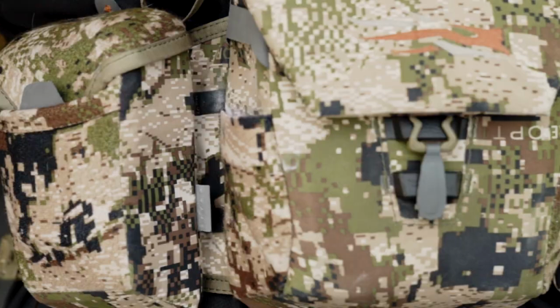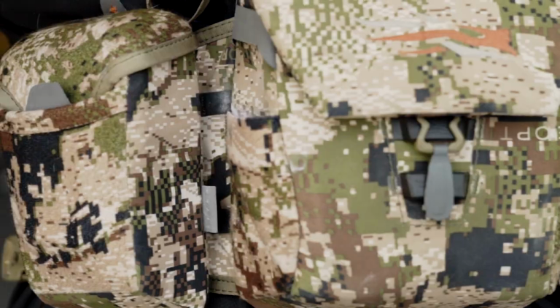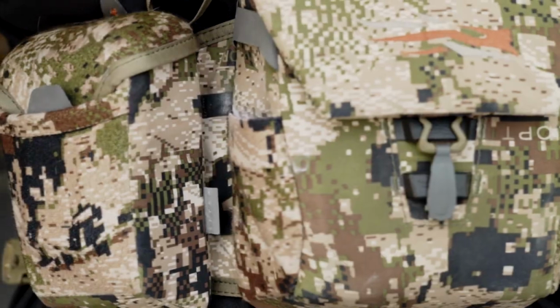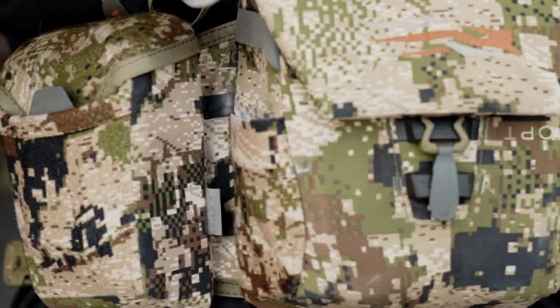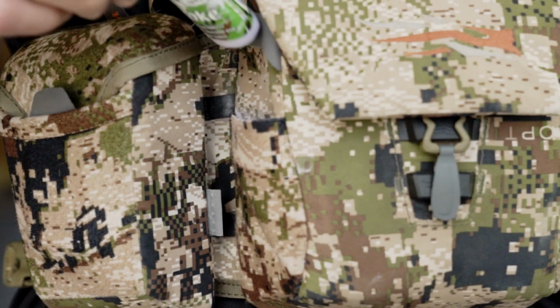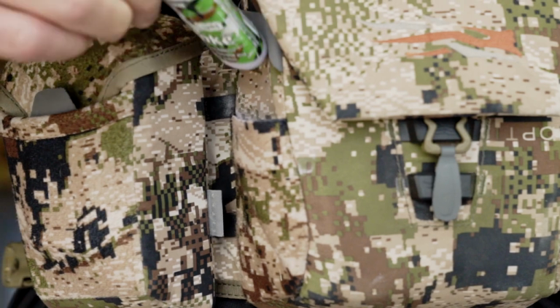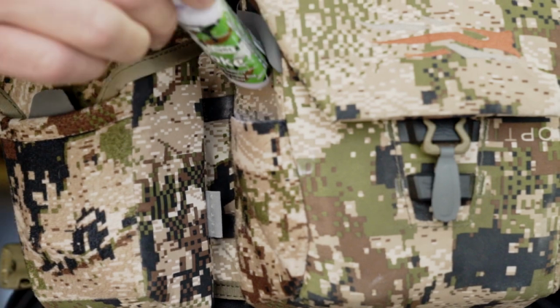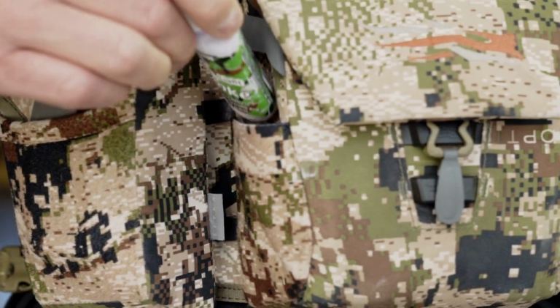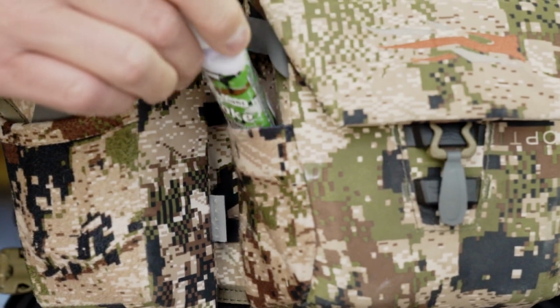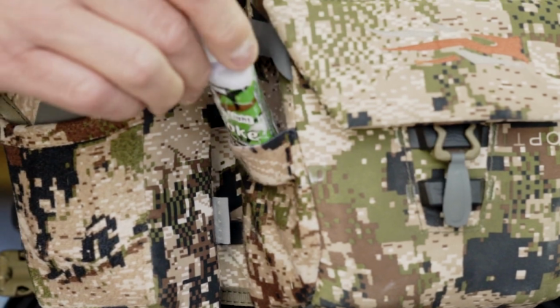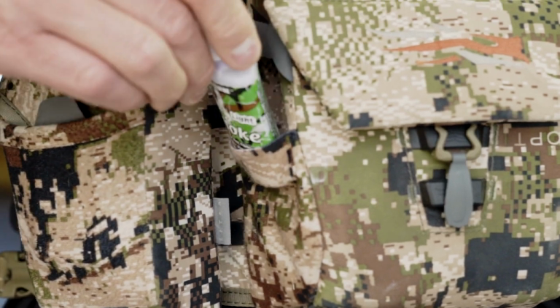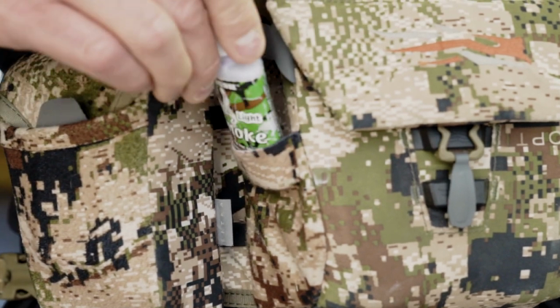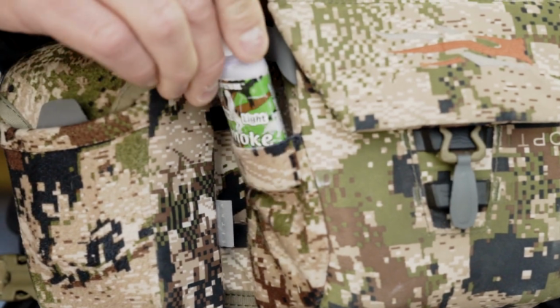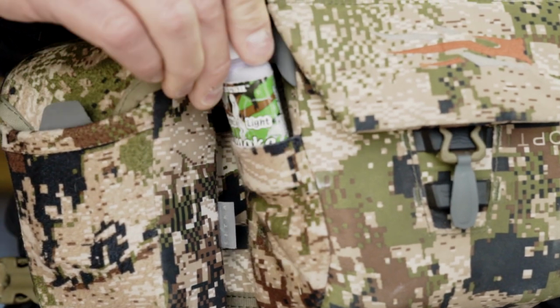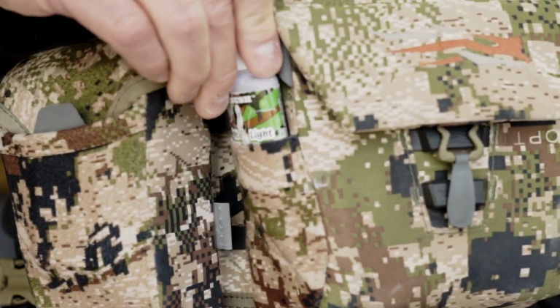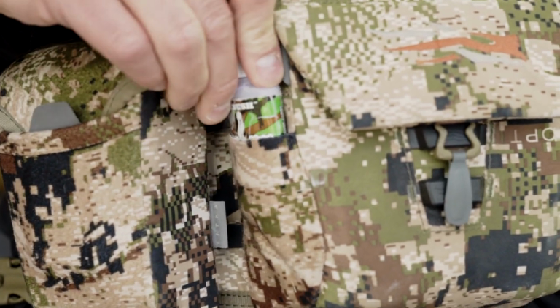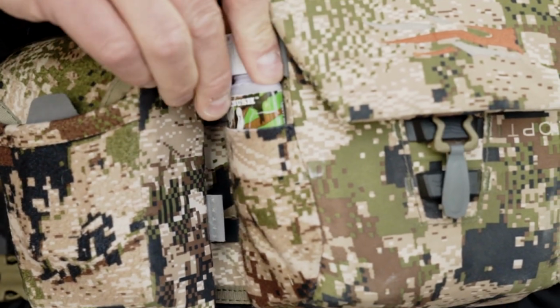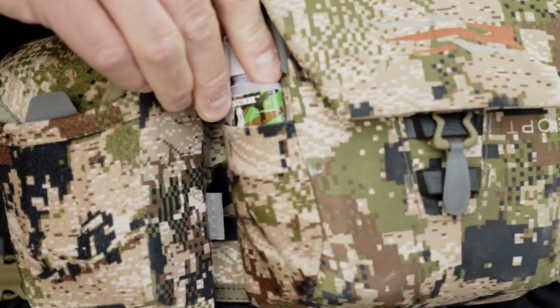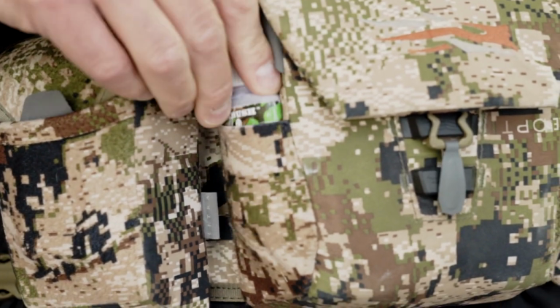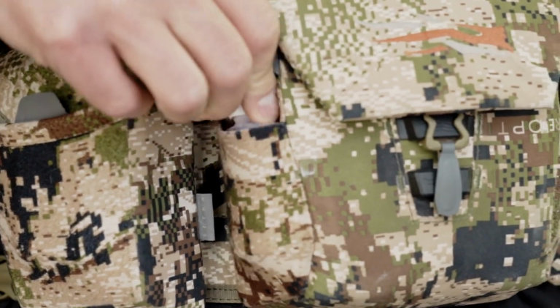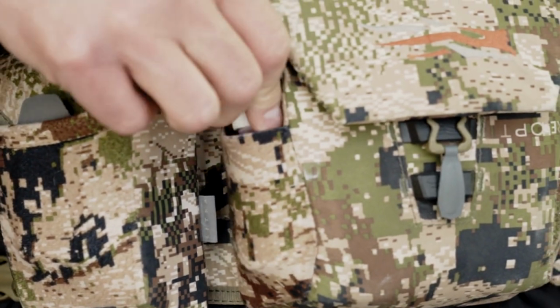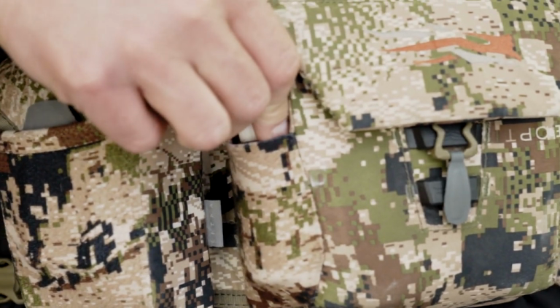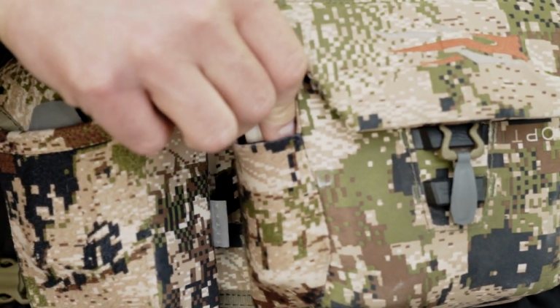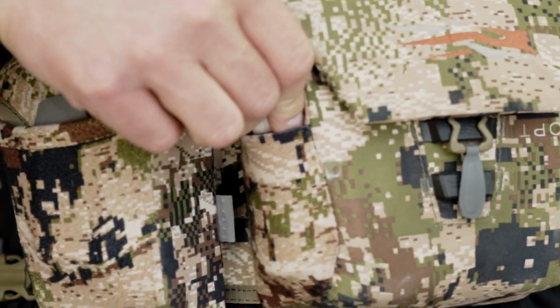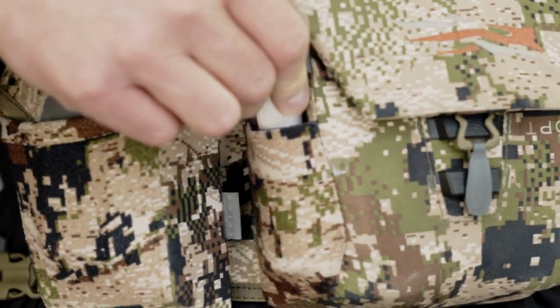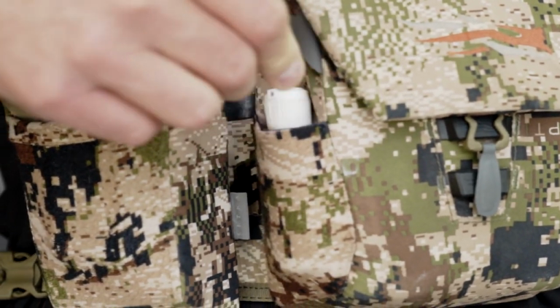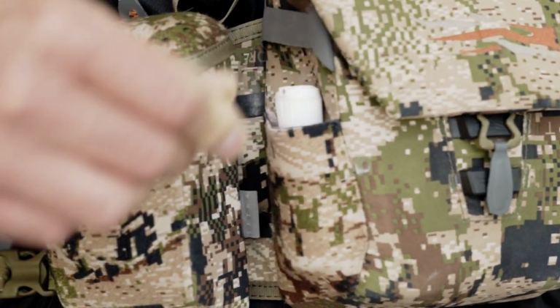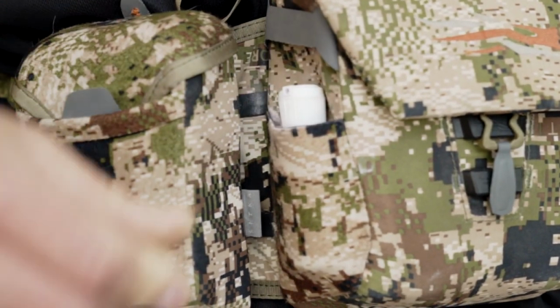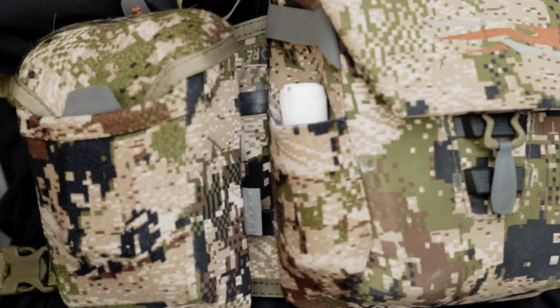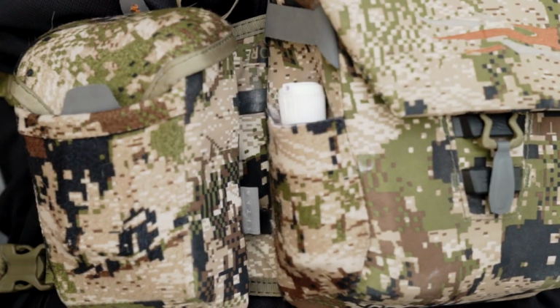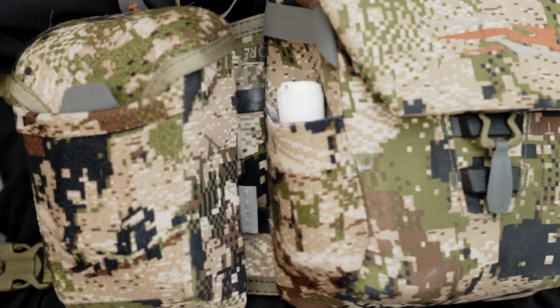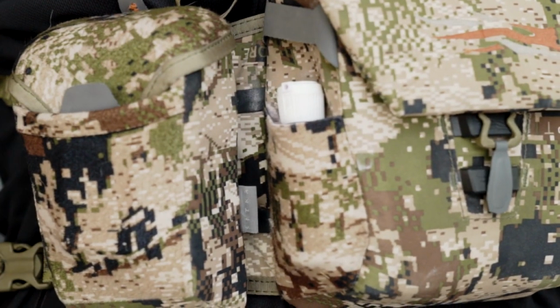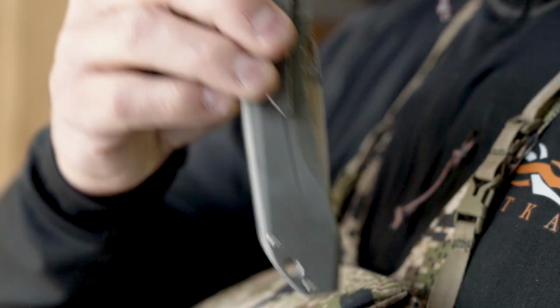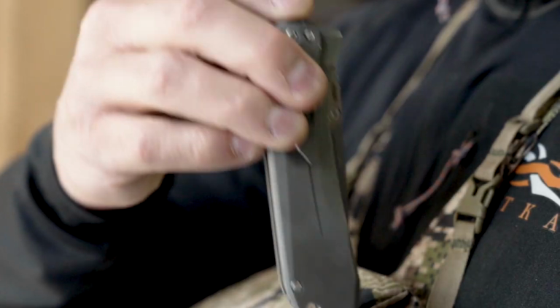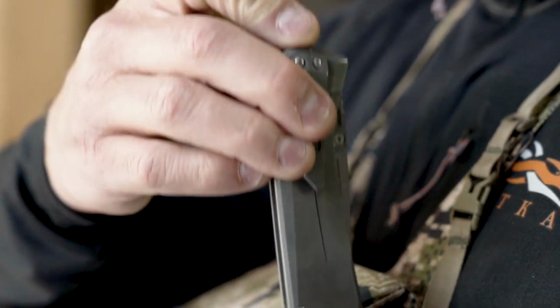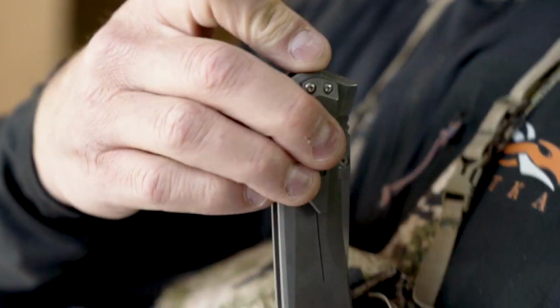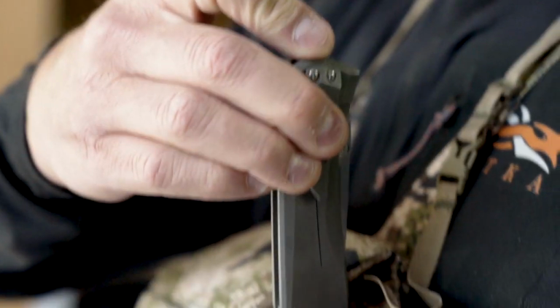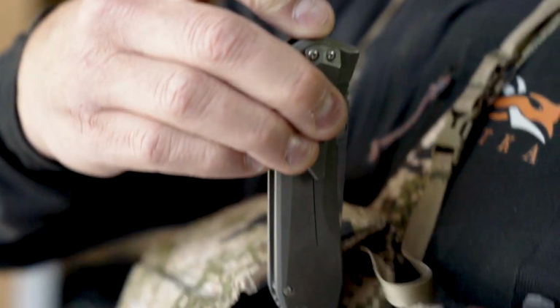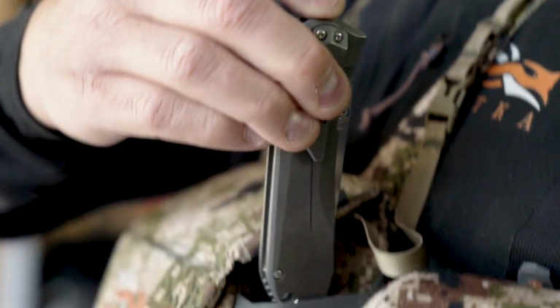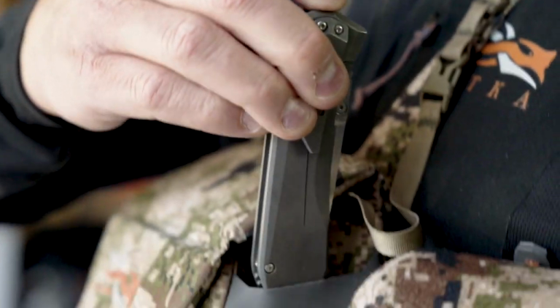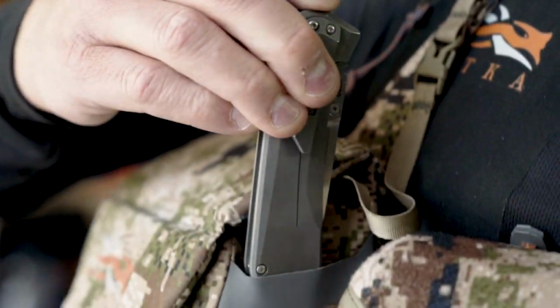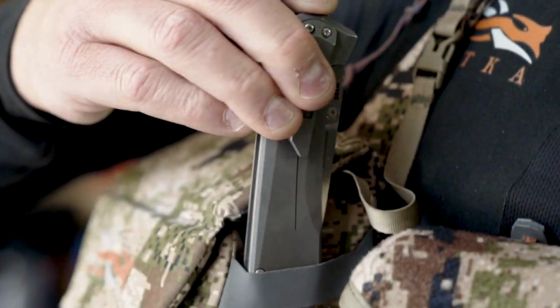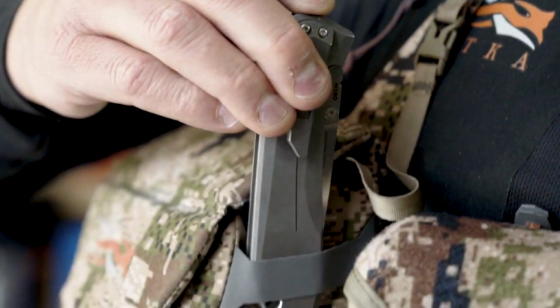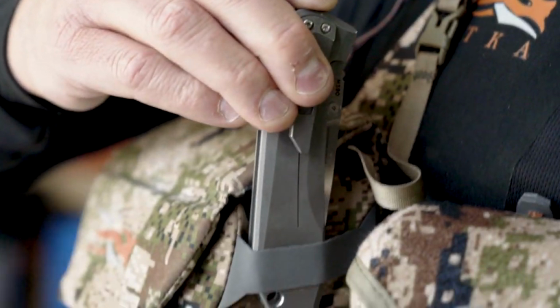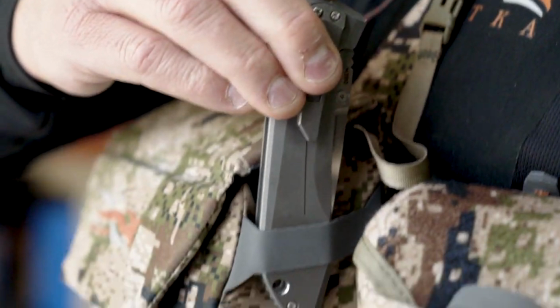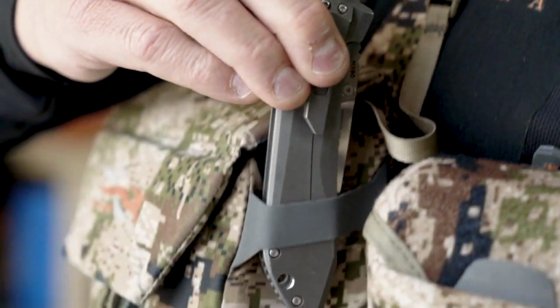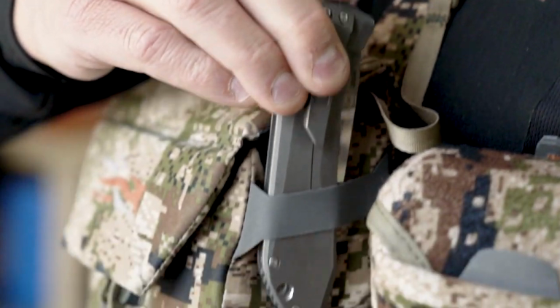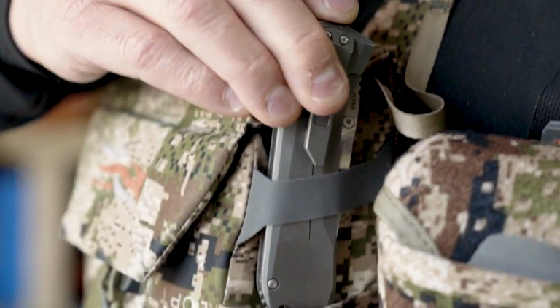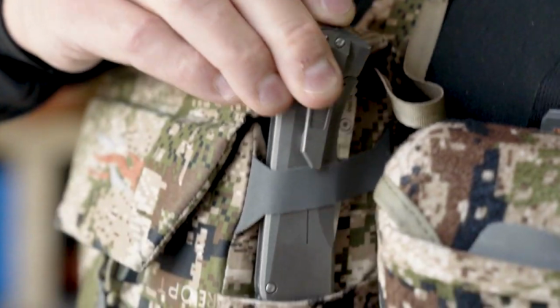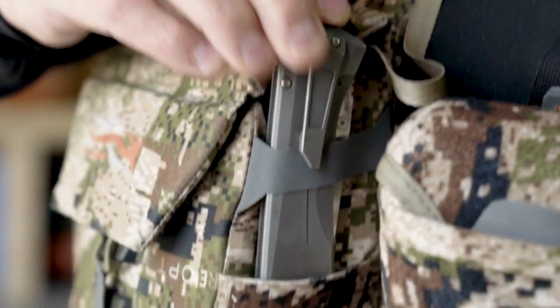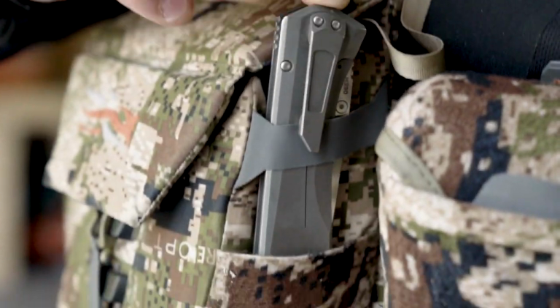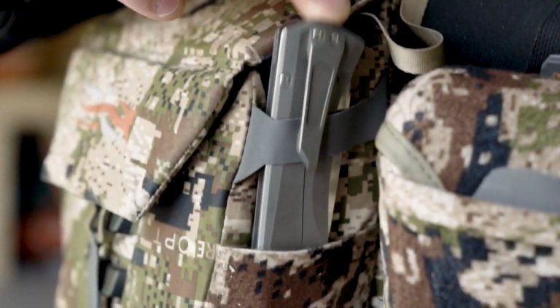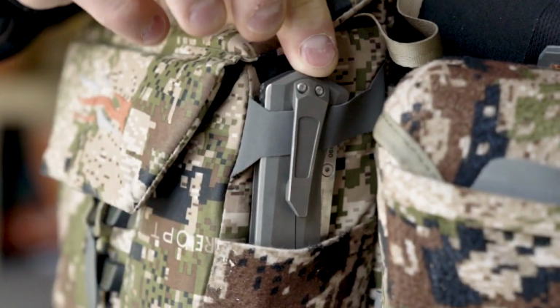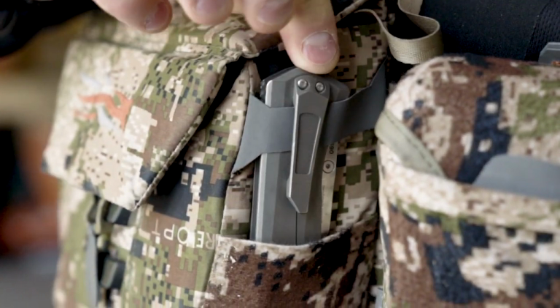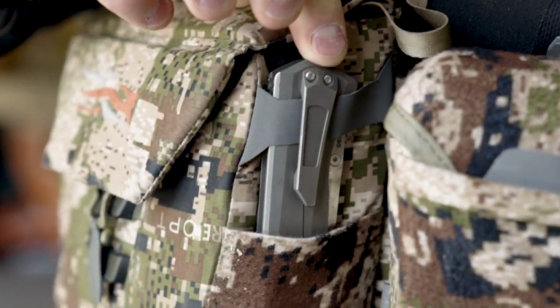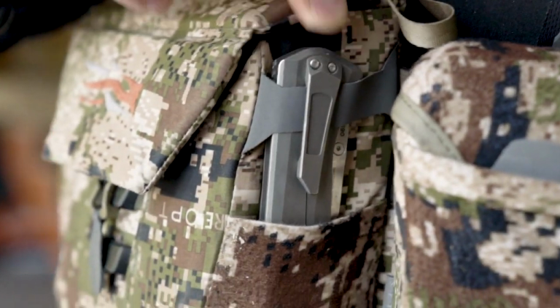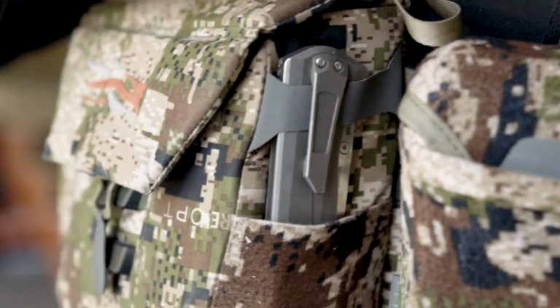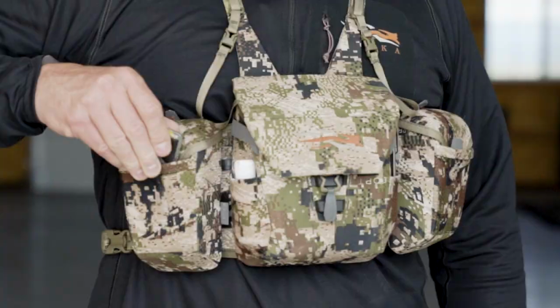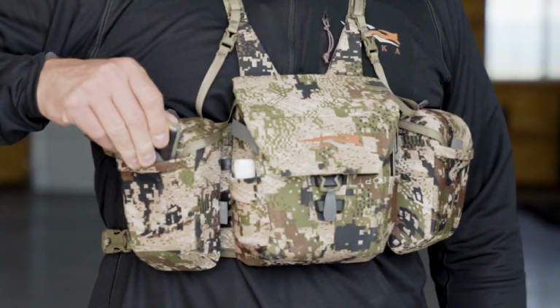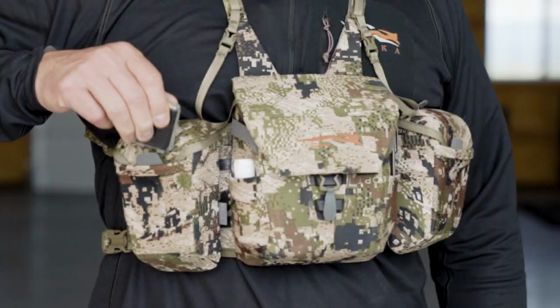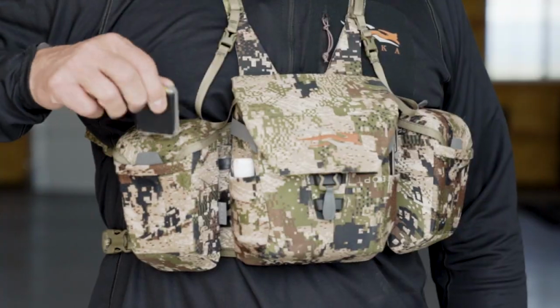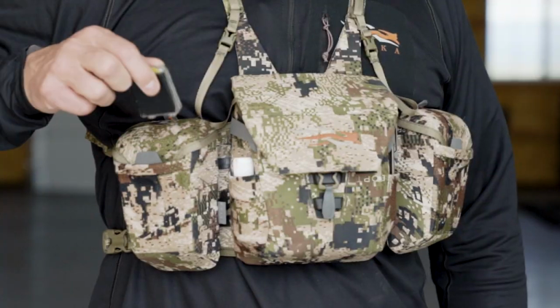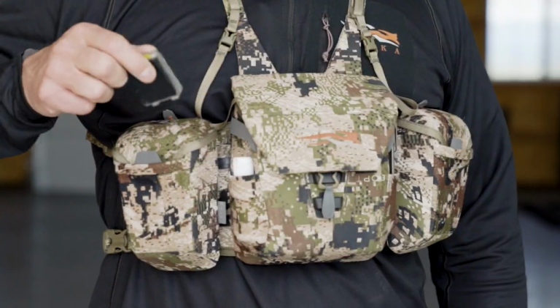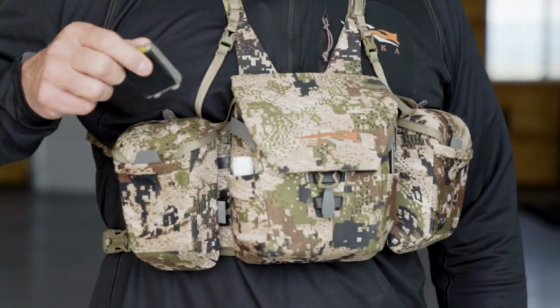On the outside are small accessory pockets for things like wind check, pocket knives, or diaphragm calls.